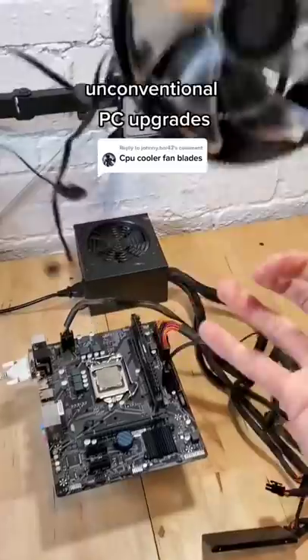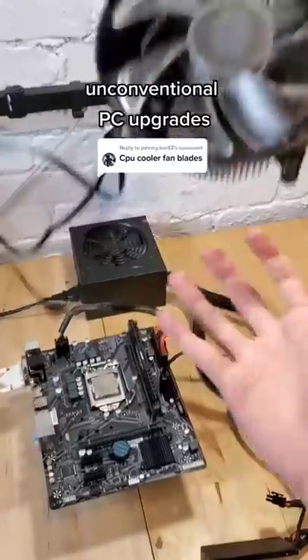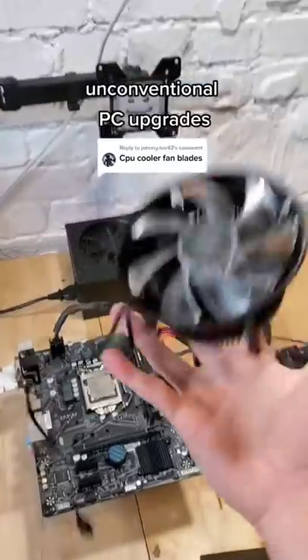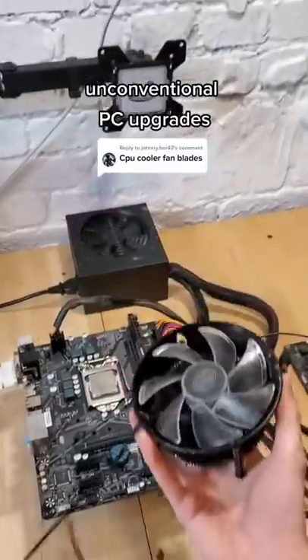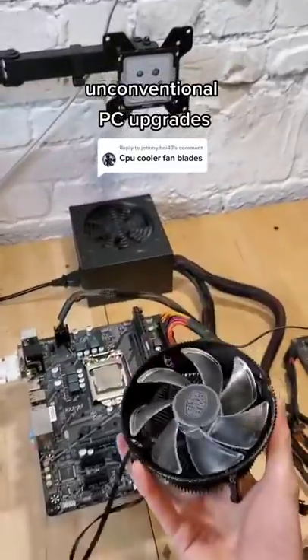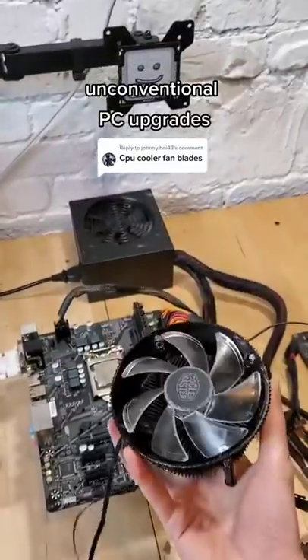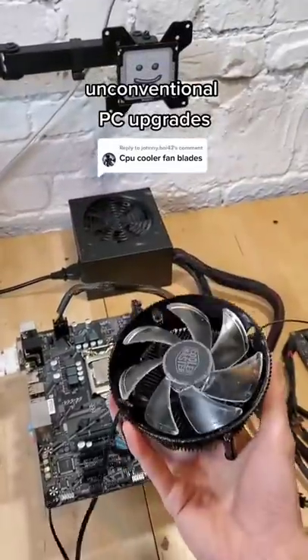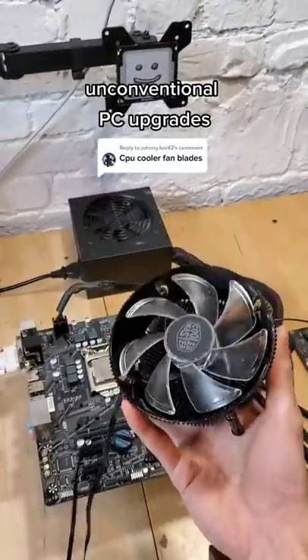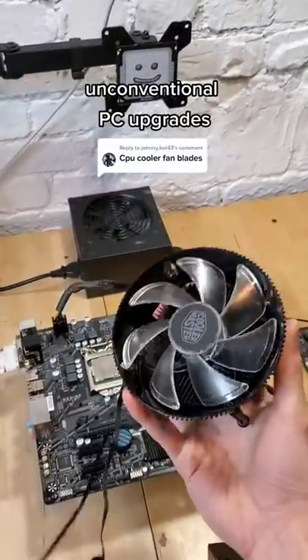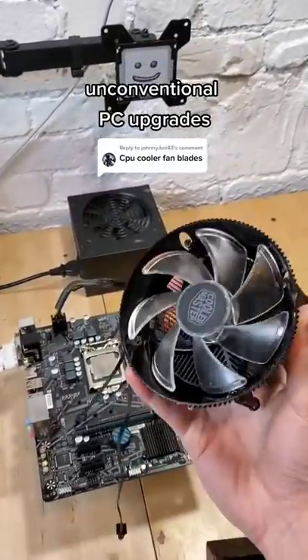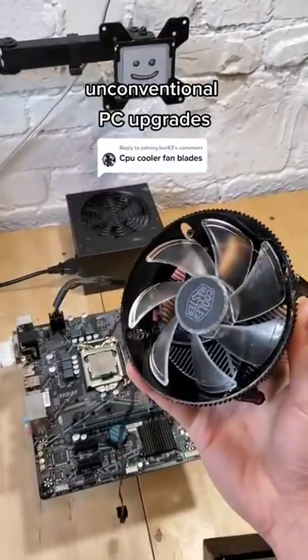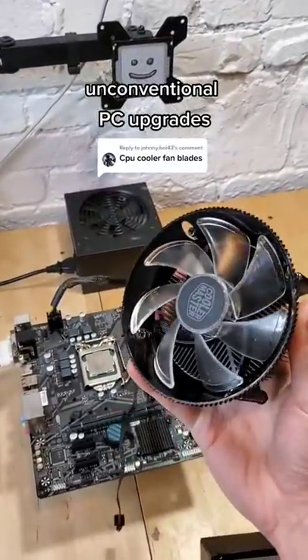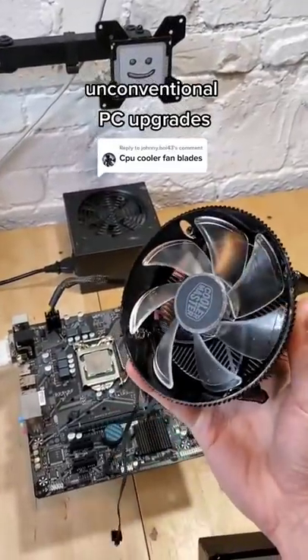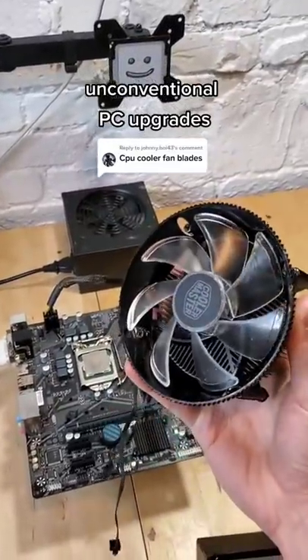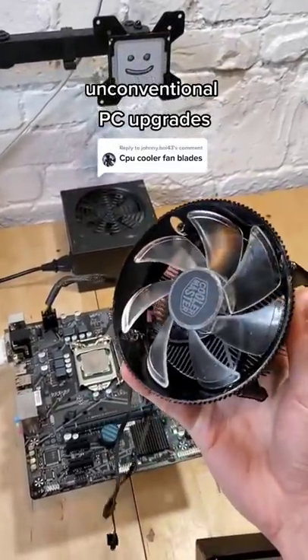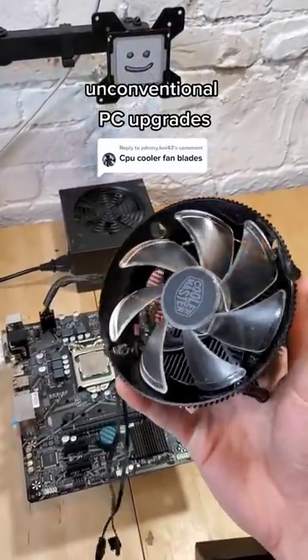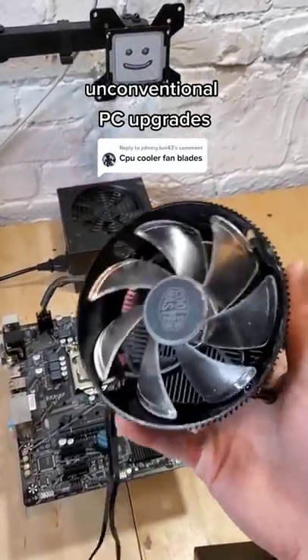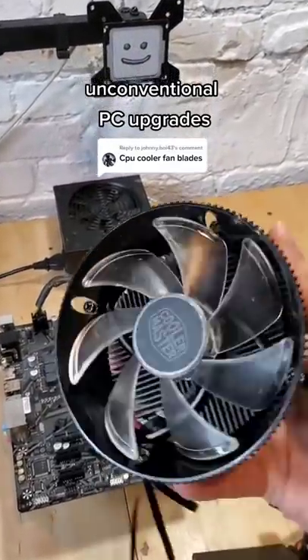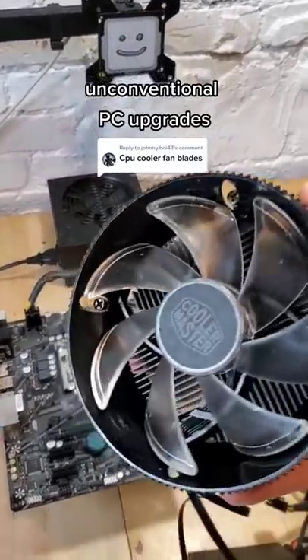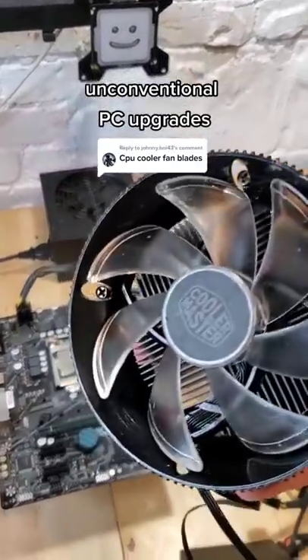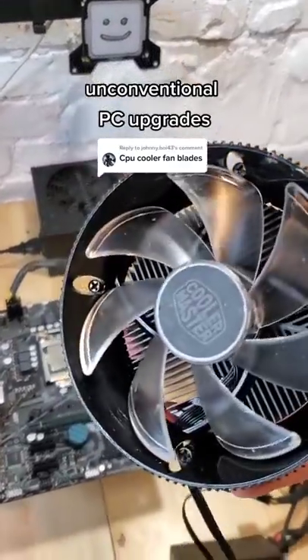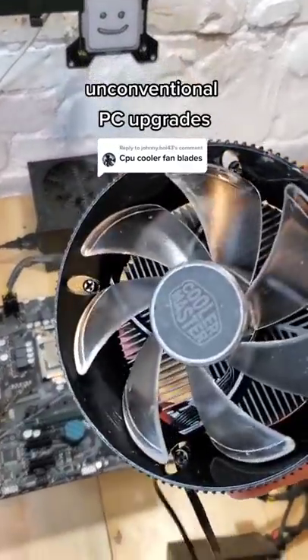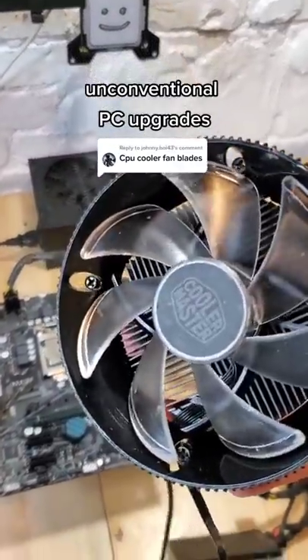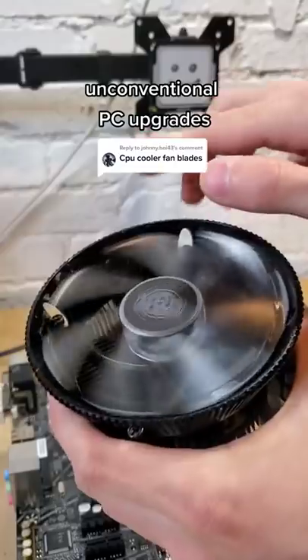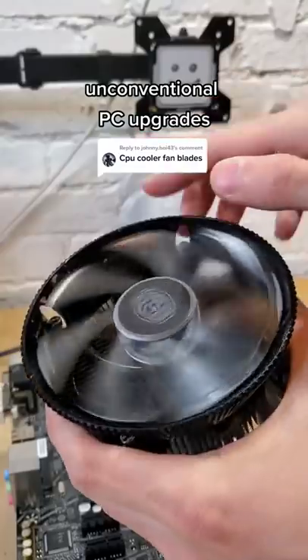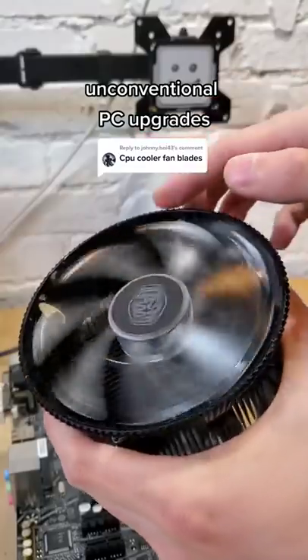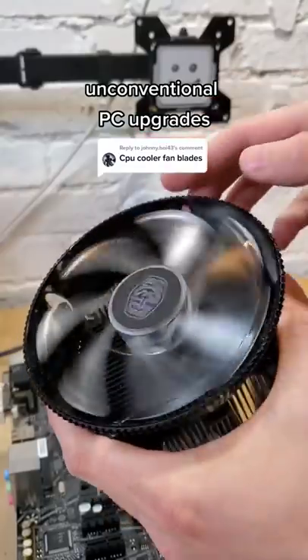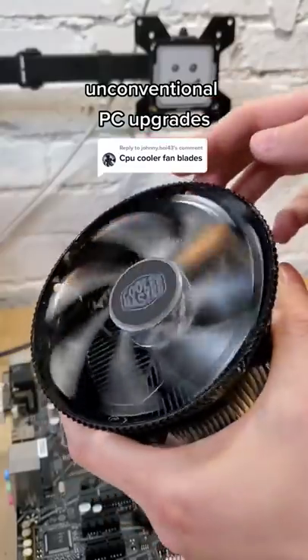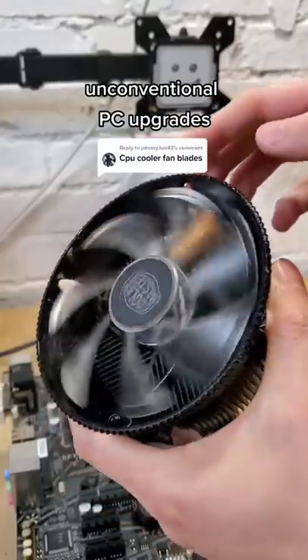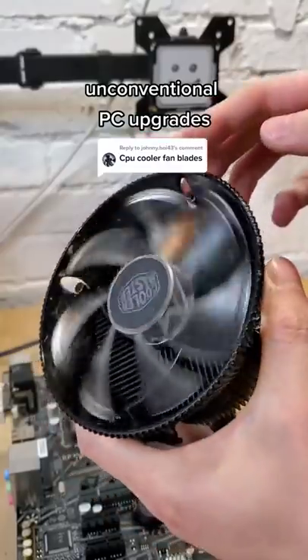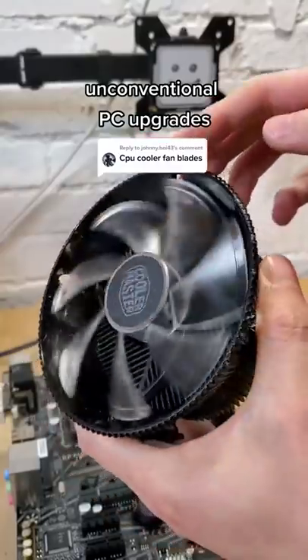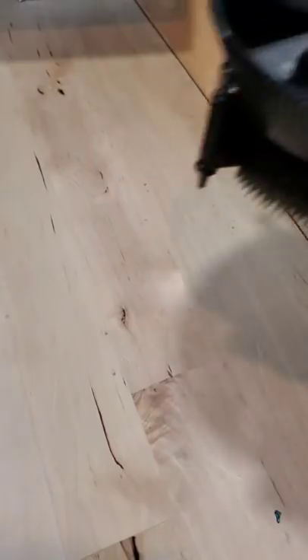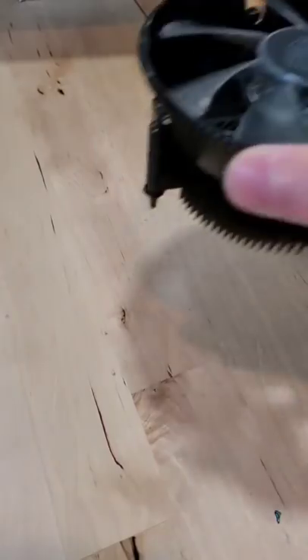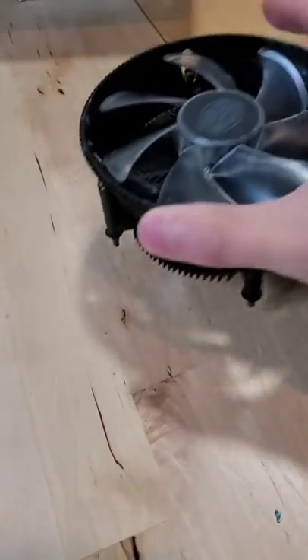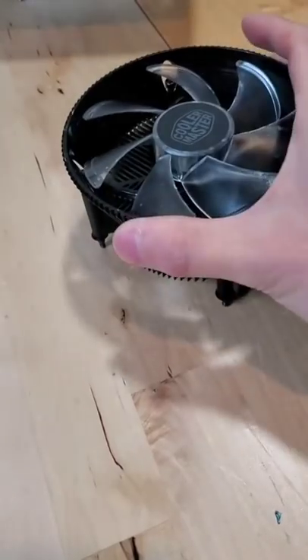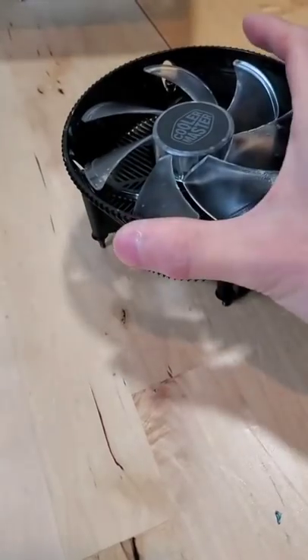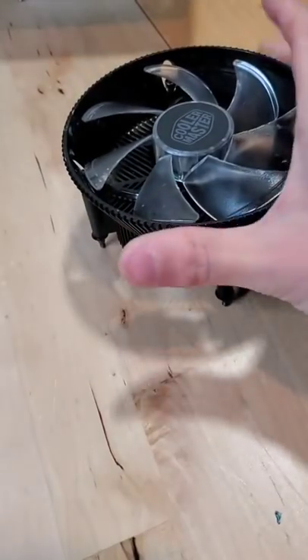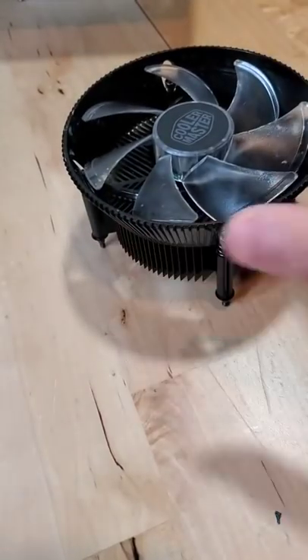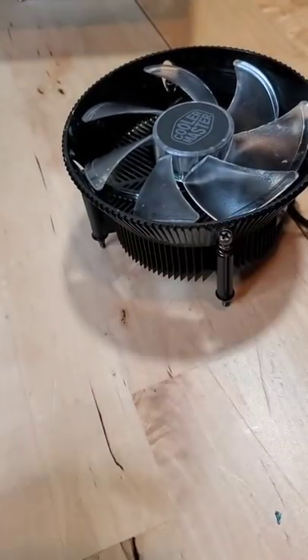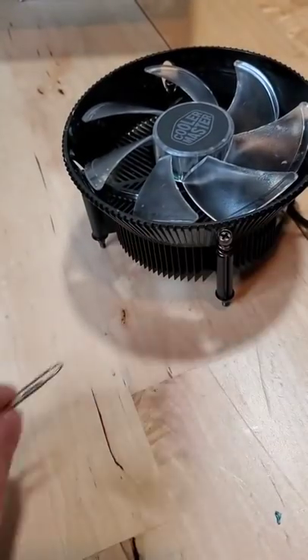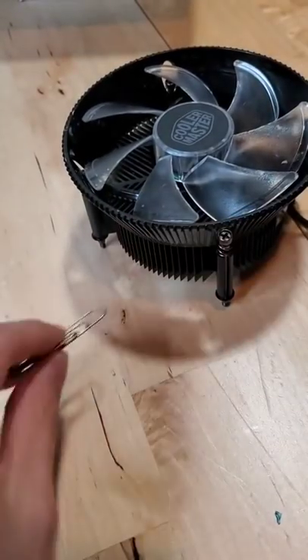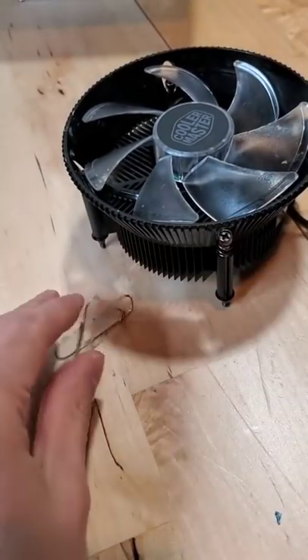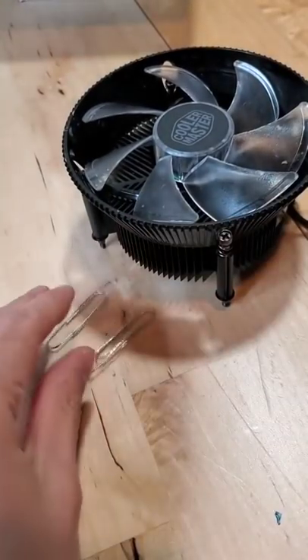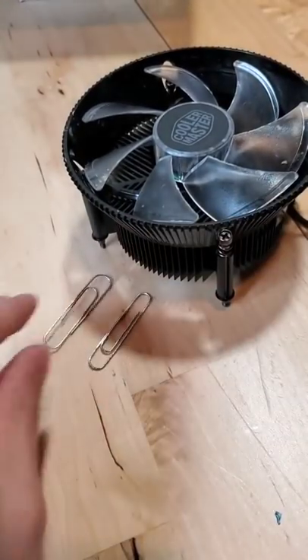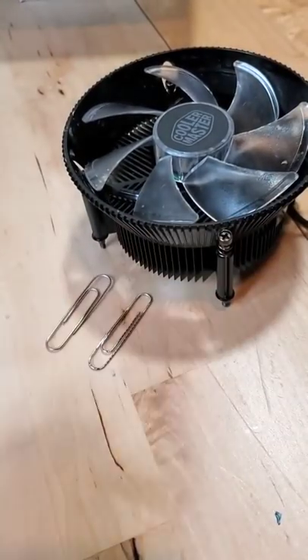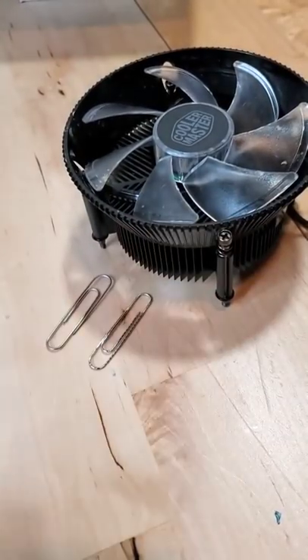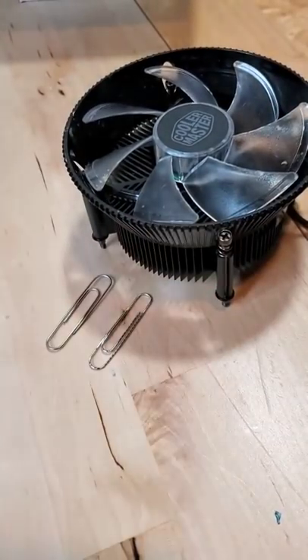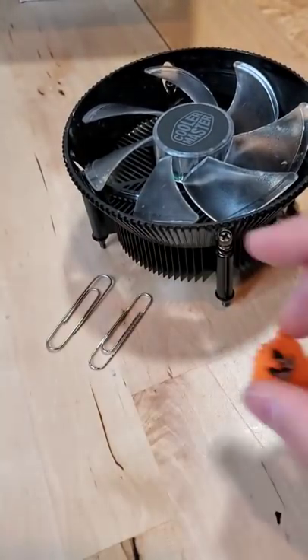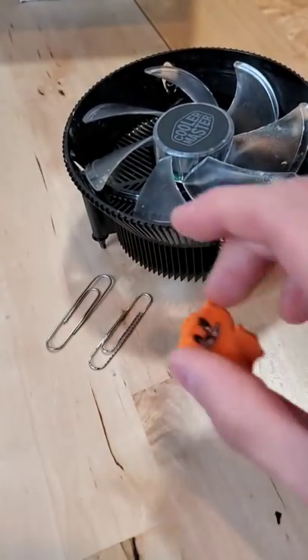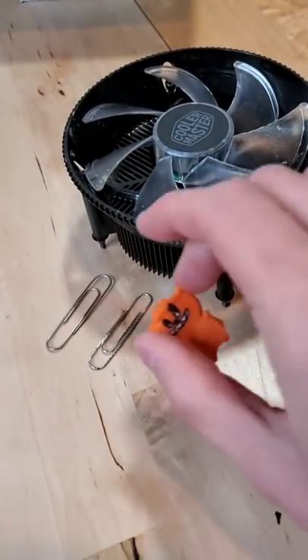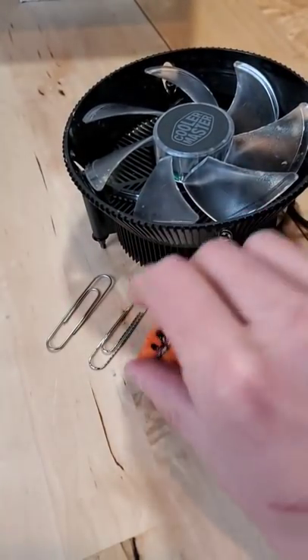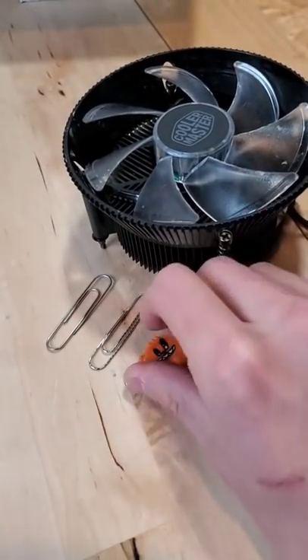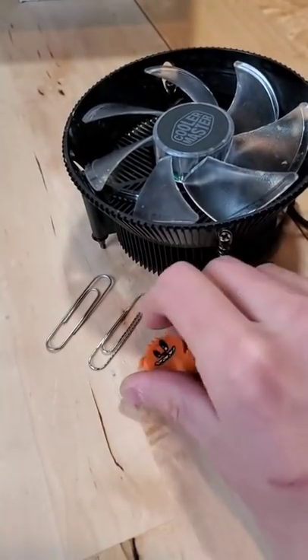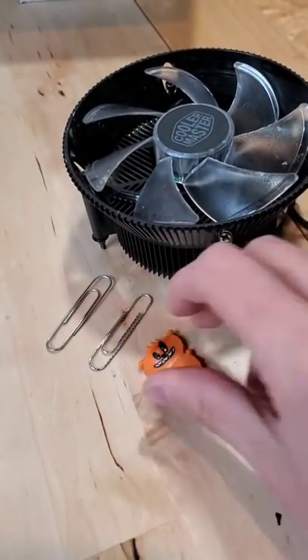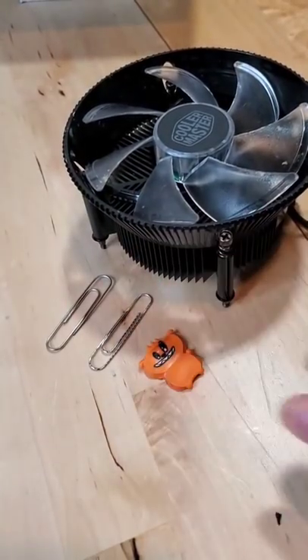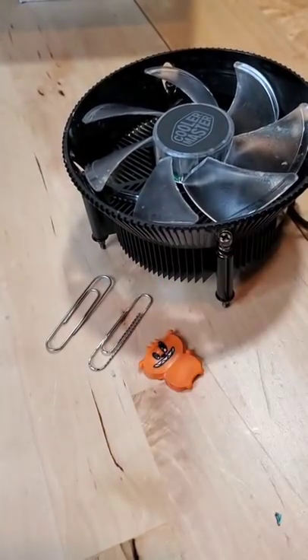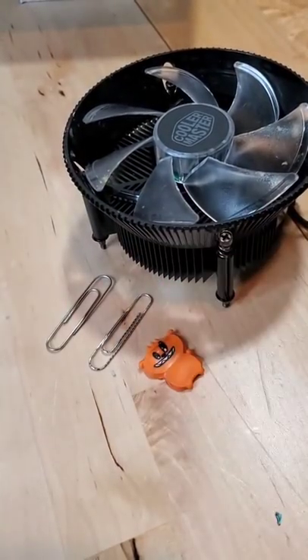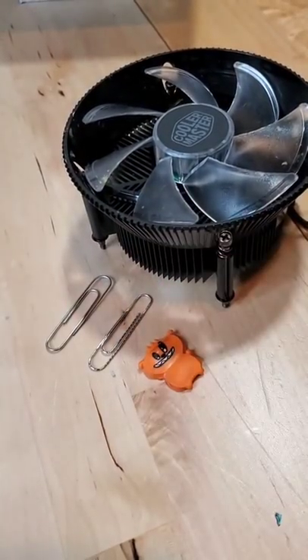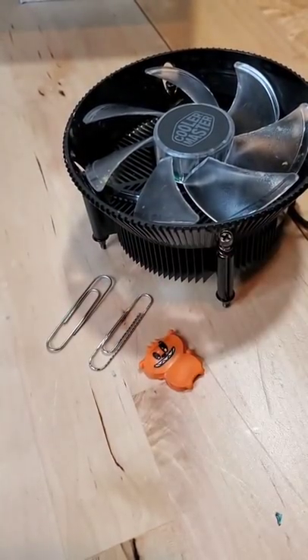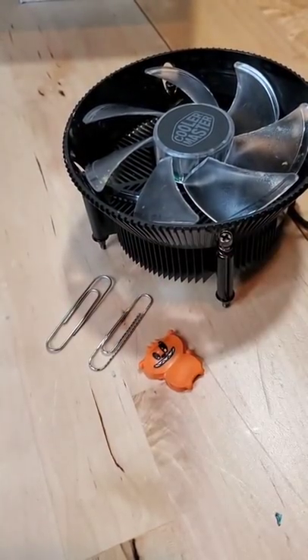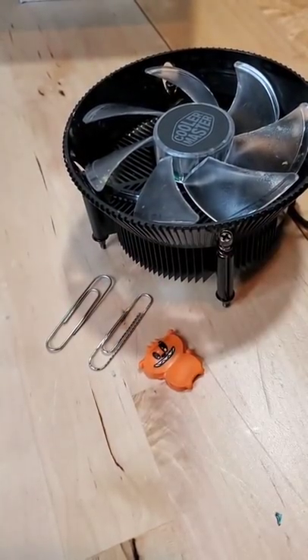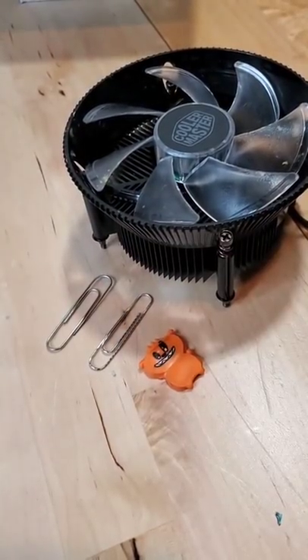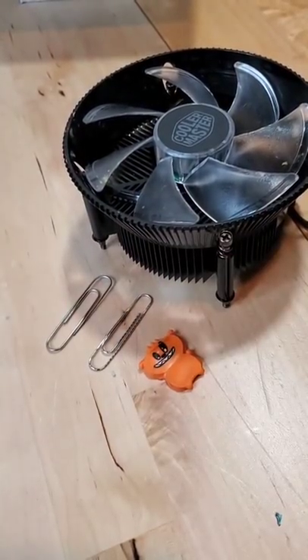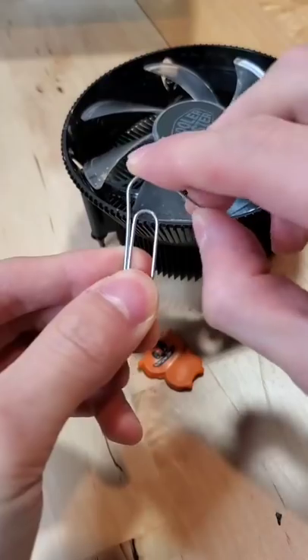Upgrading my PC in unconventional ways, episode: CPU Fan Blades. For this upgrade, we'll need a CPU cooler, some paper clips, and a brave volunteer.